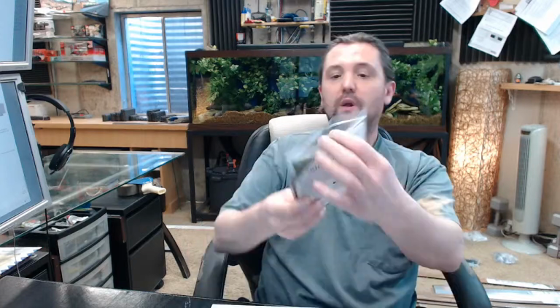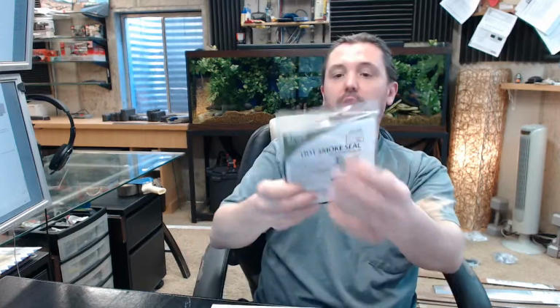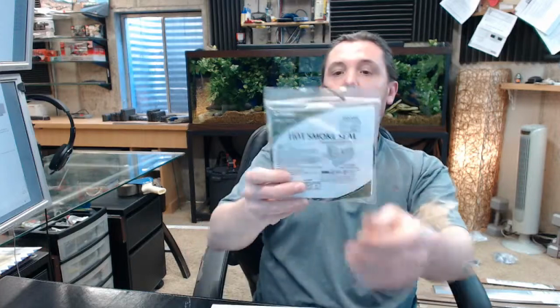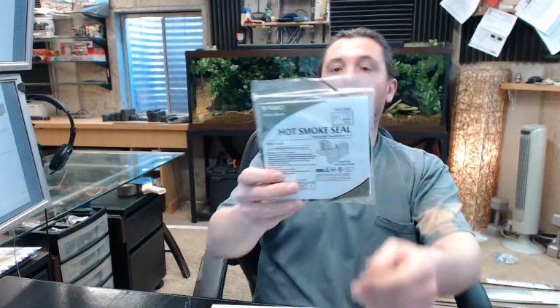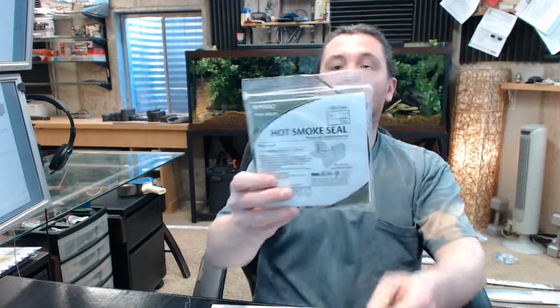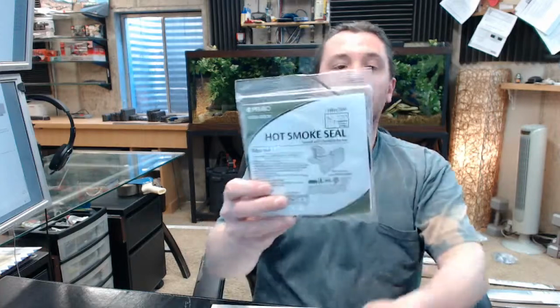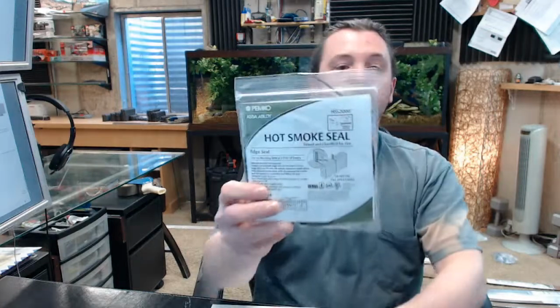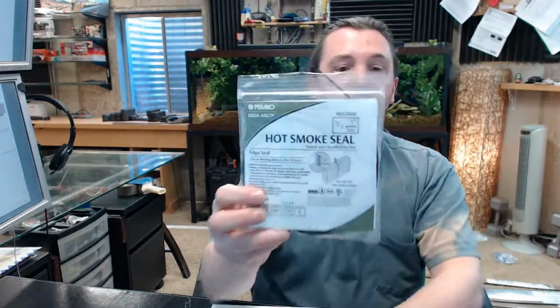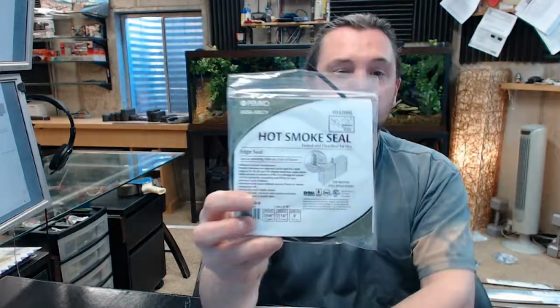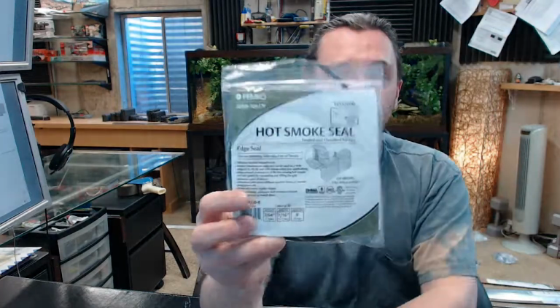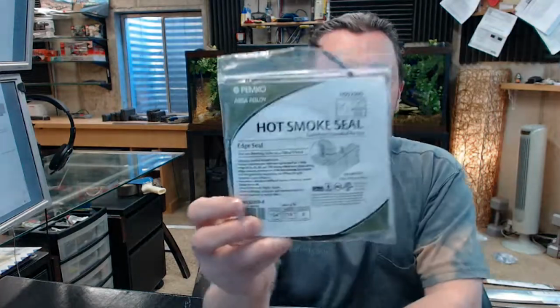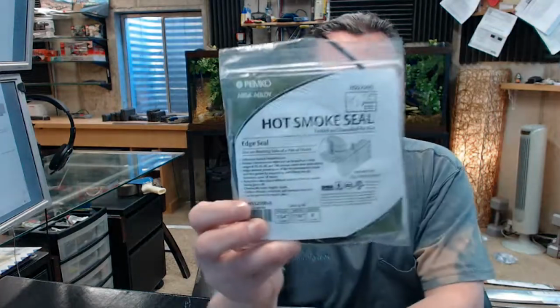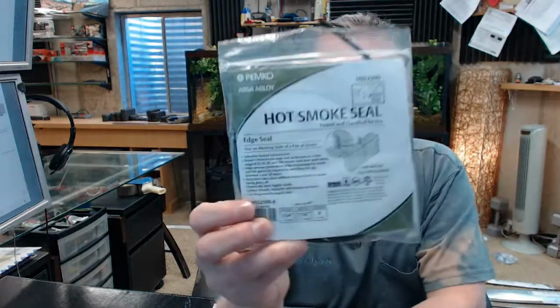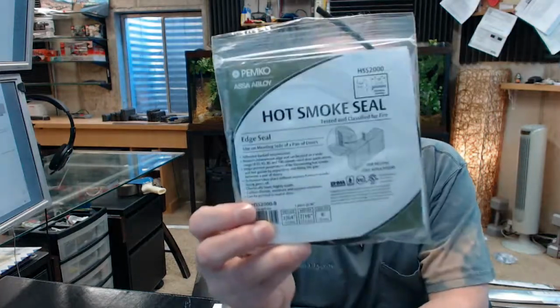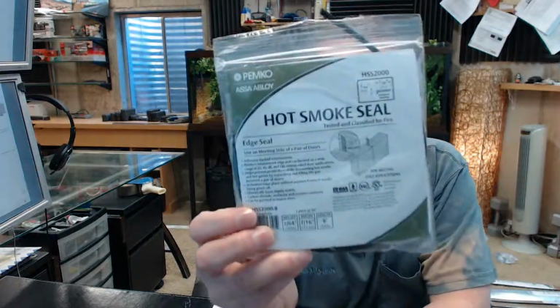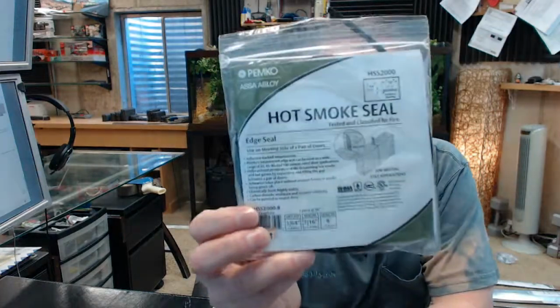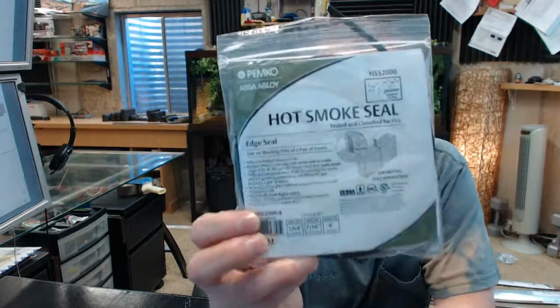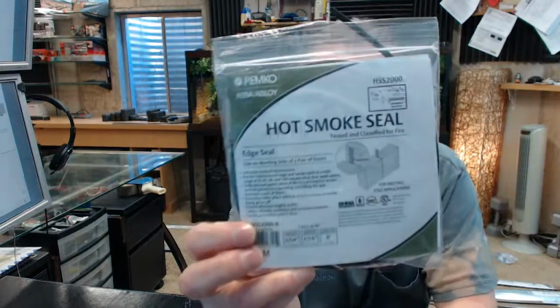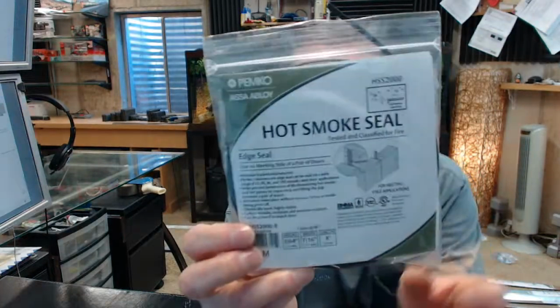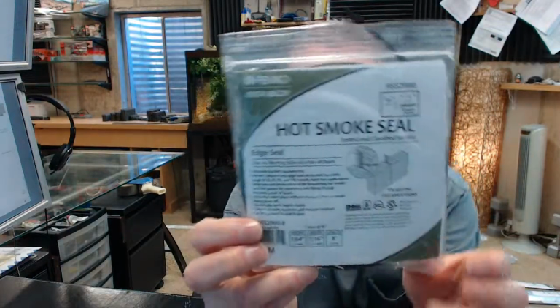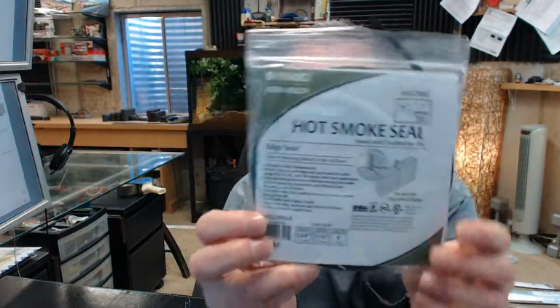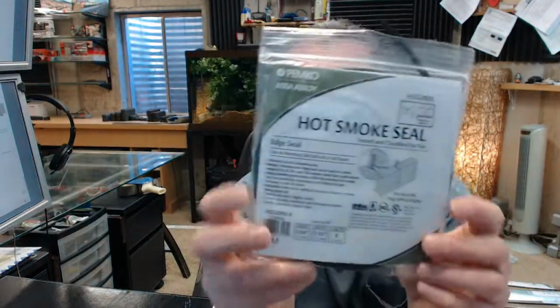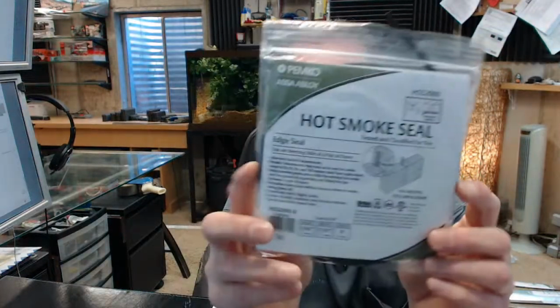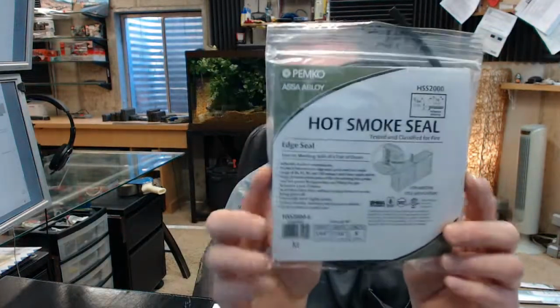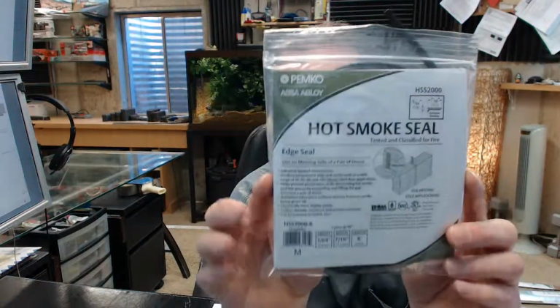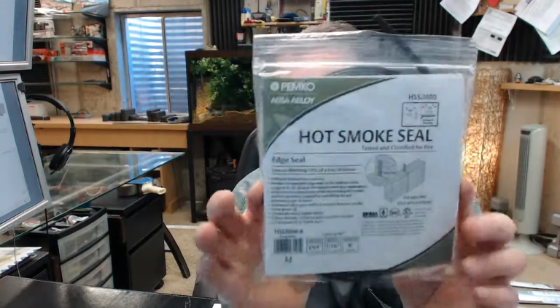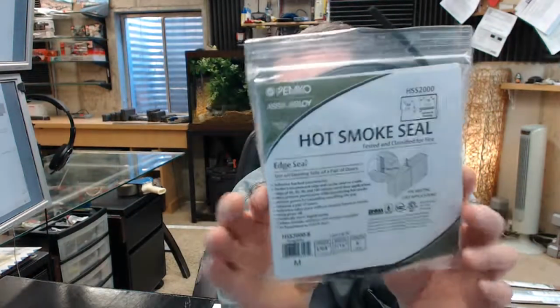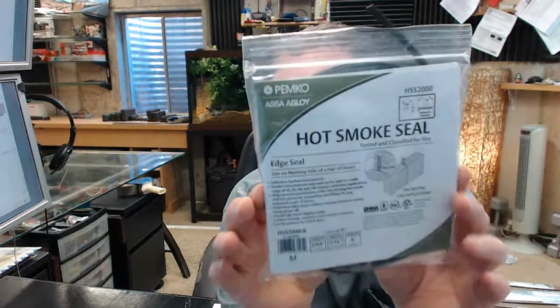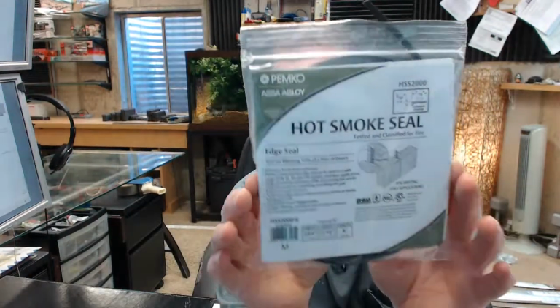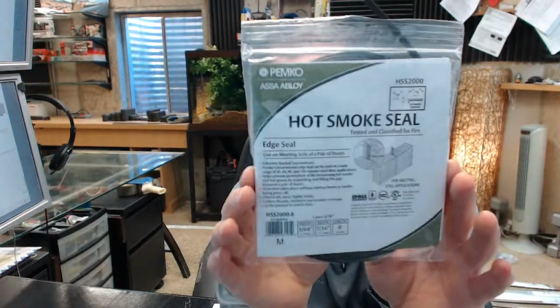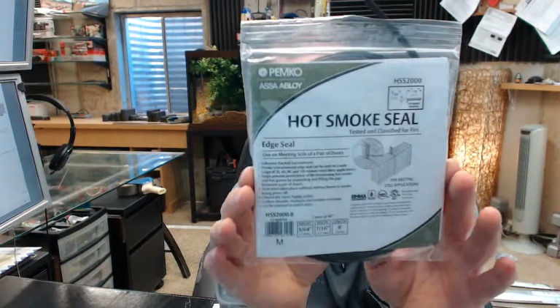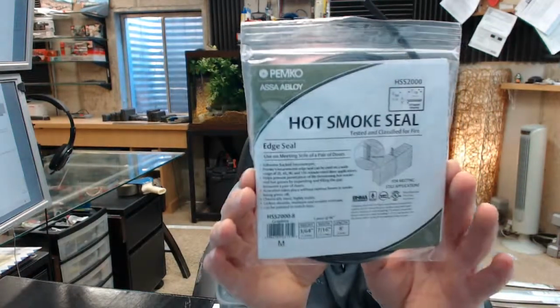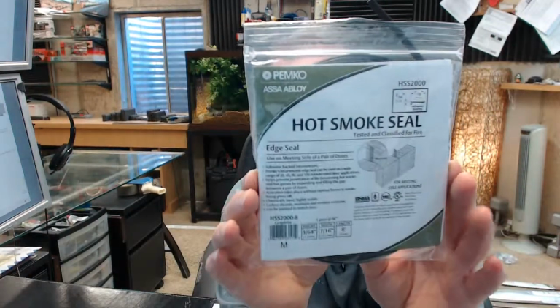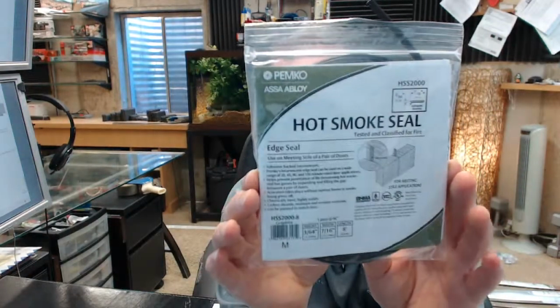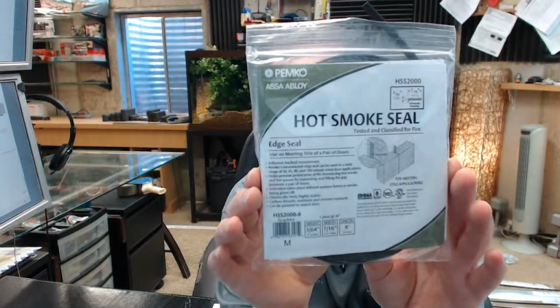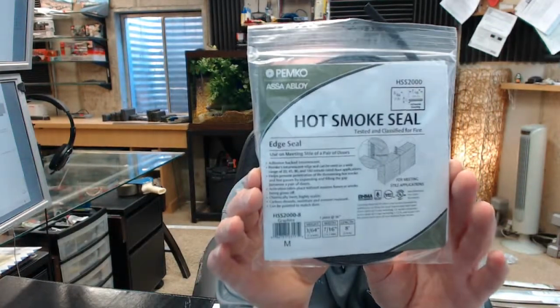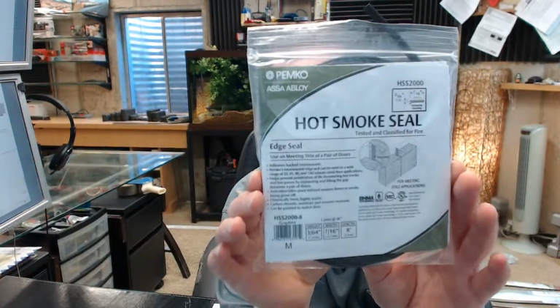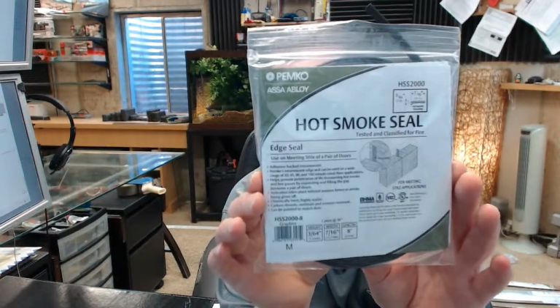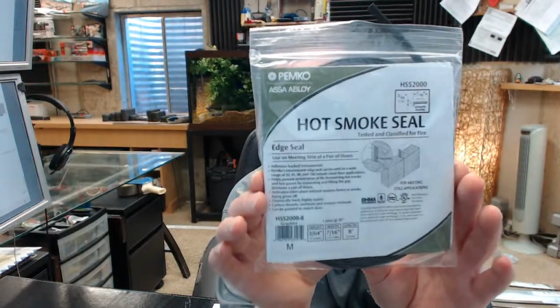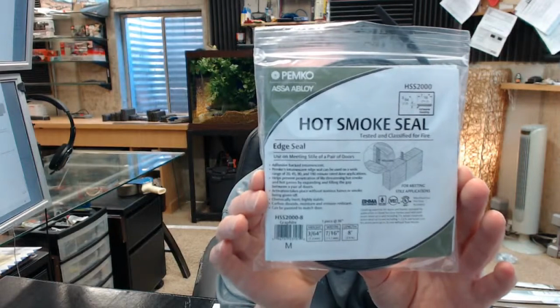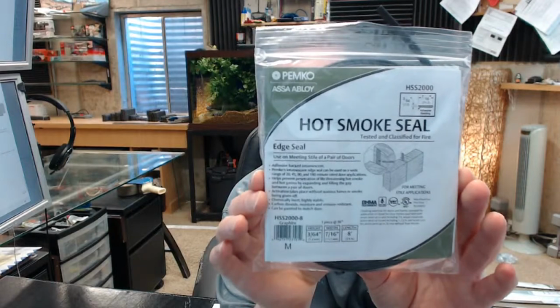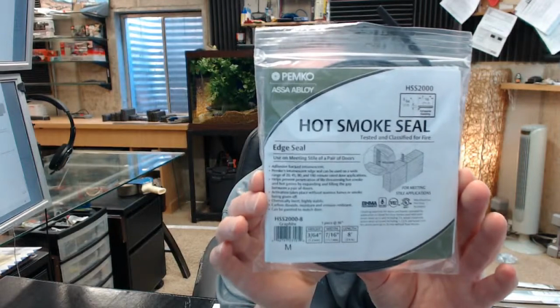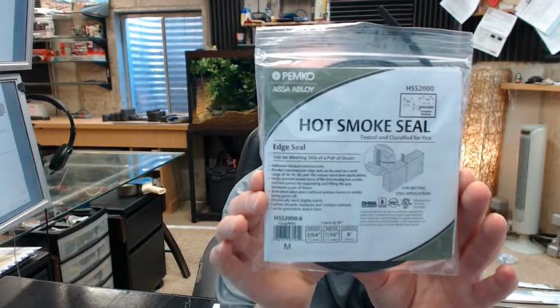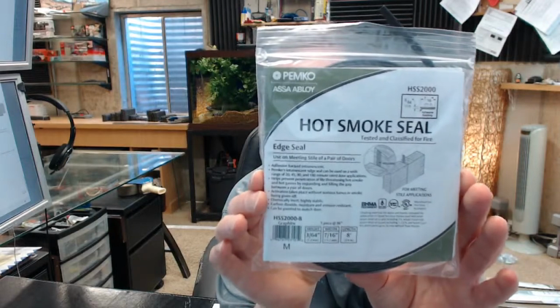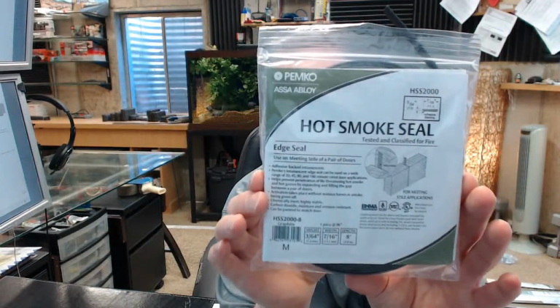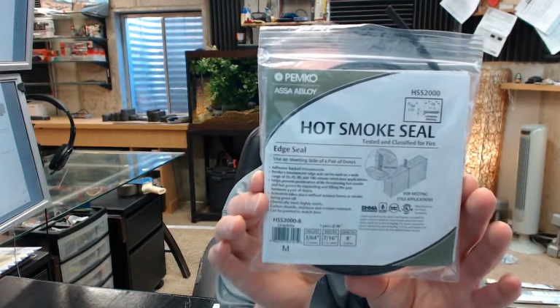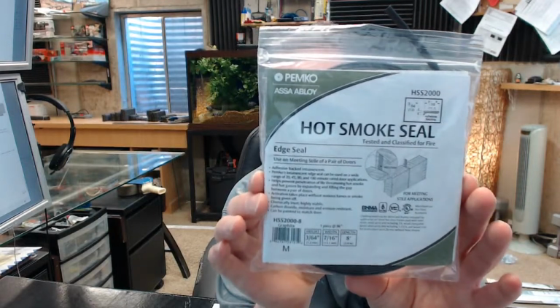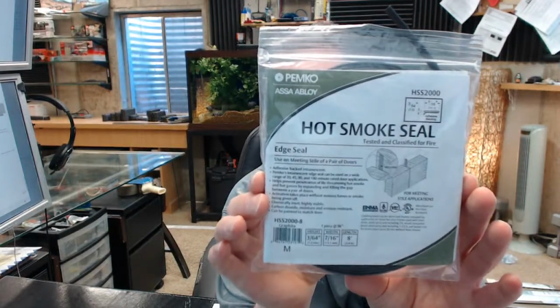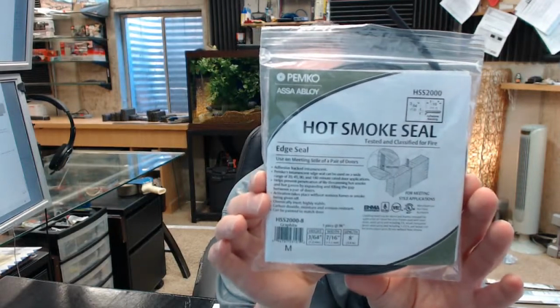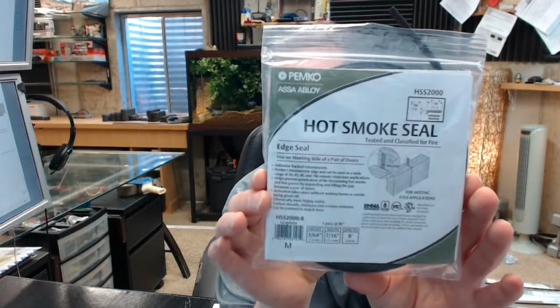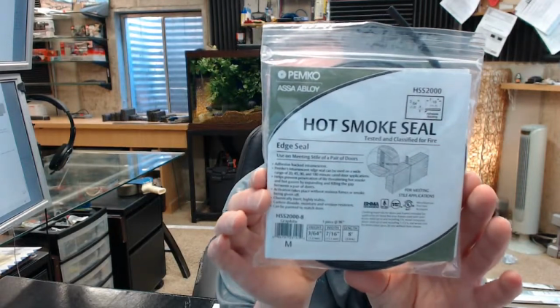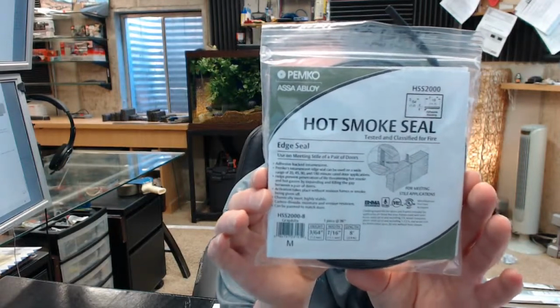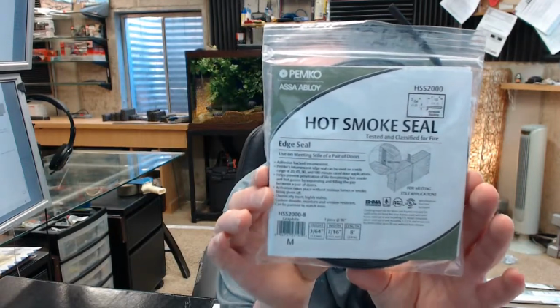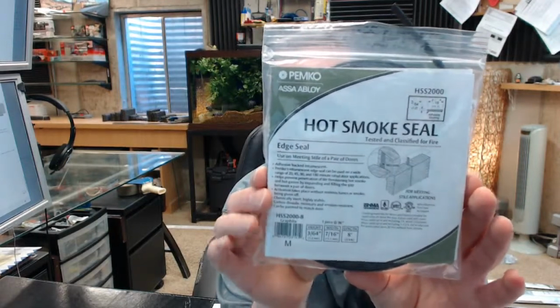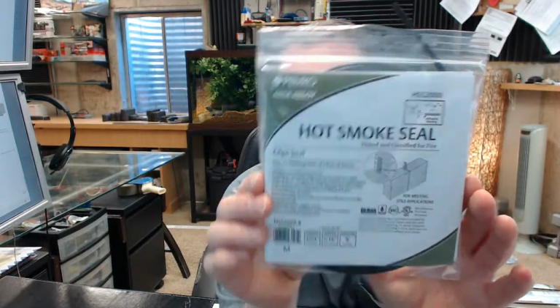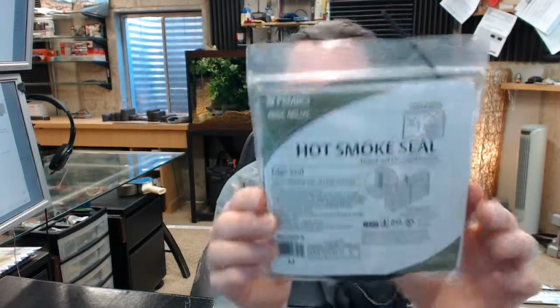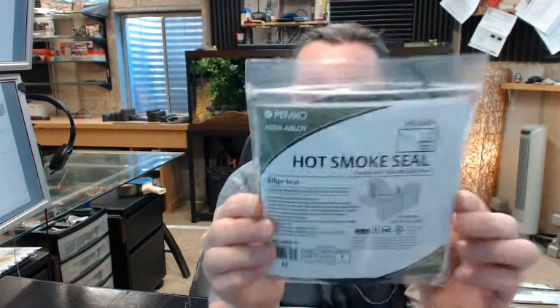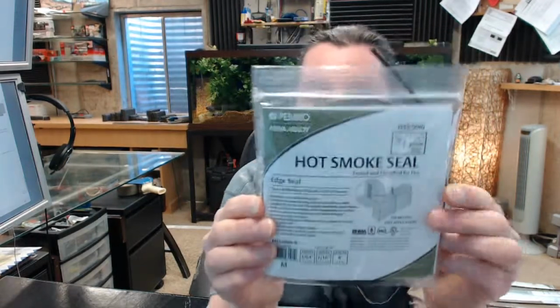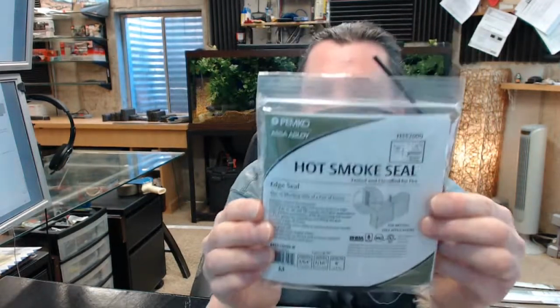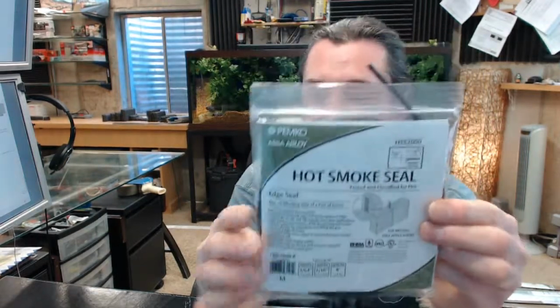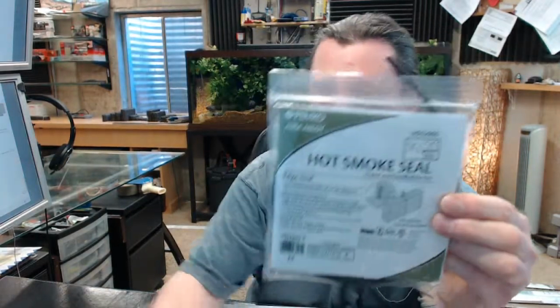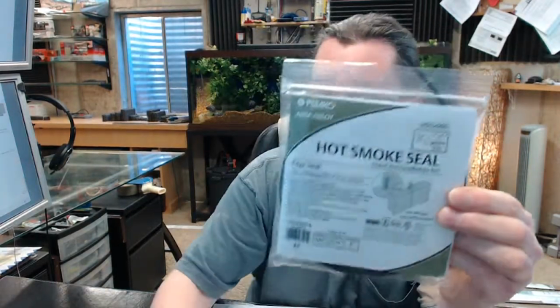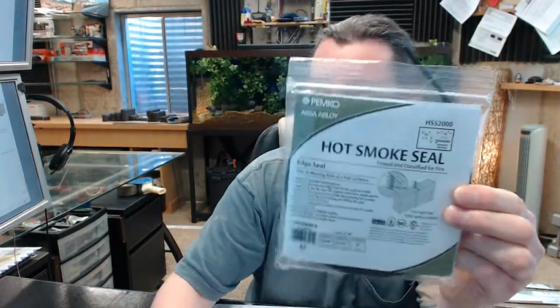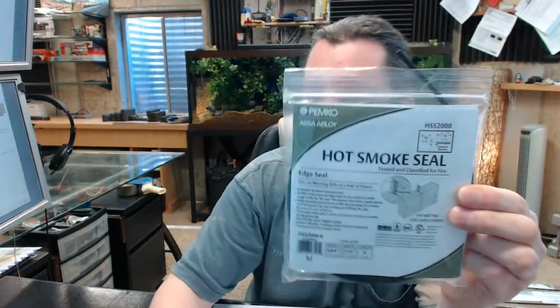Hello, my name is Rich Howard, owner of Architectural Builder Supply, and this video is to bring you a closer look at the Pemko number HSS2000.